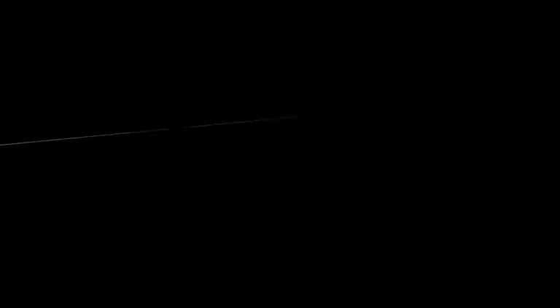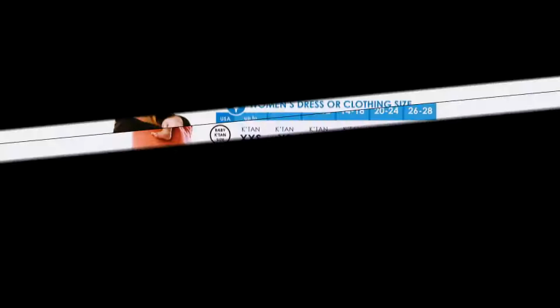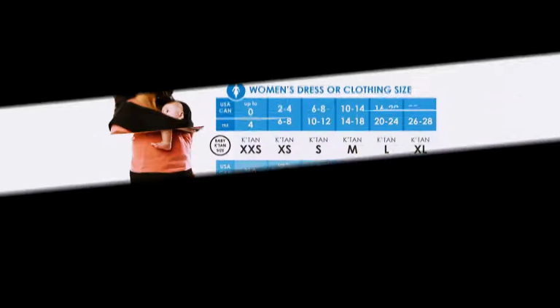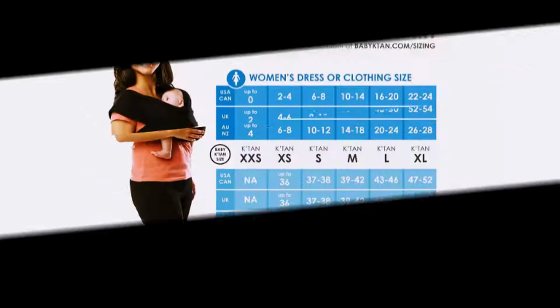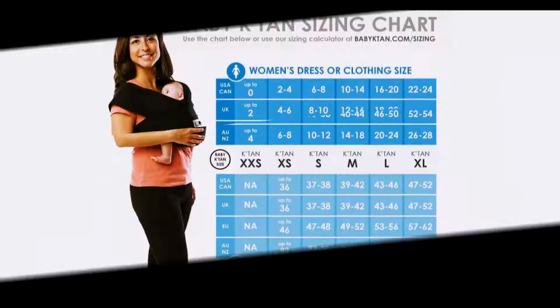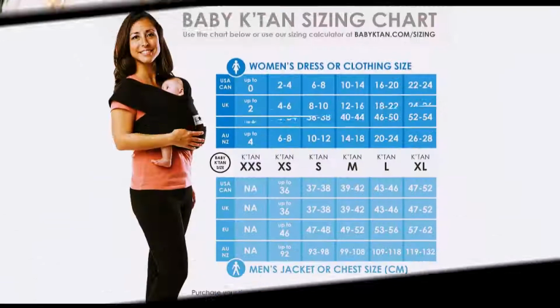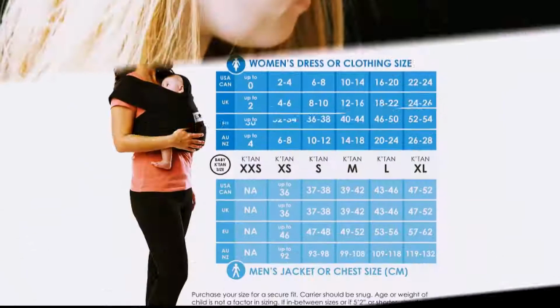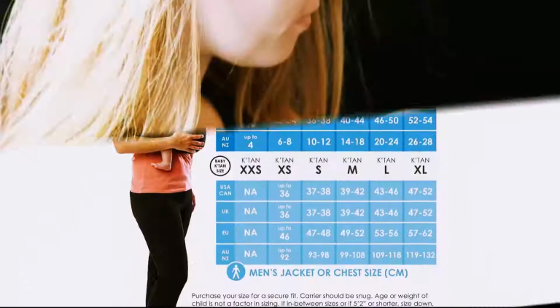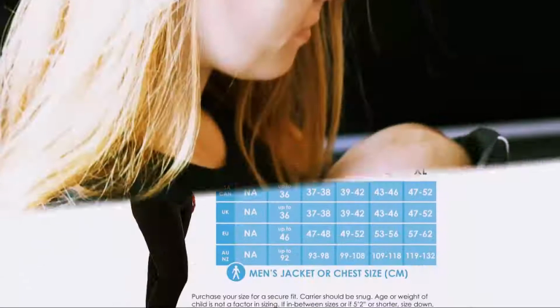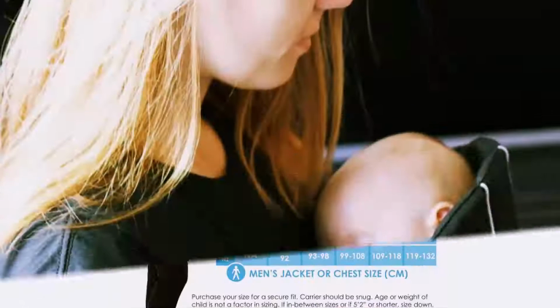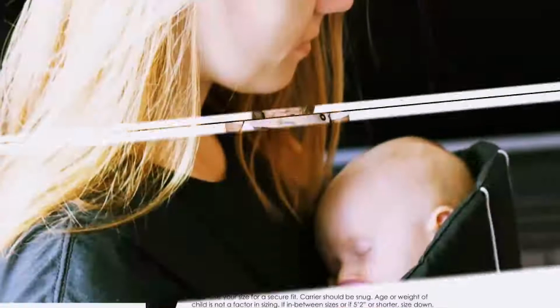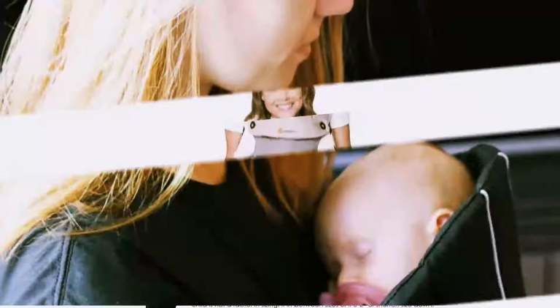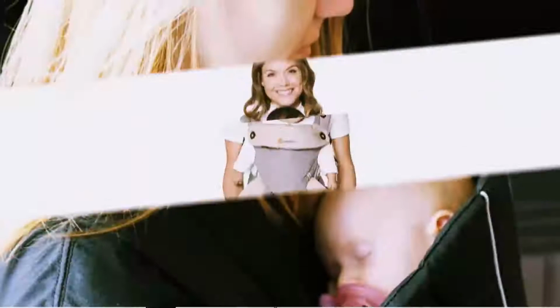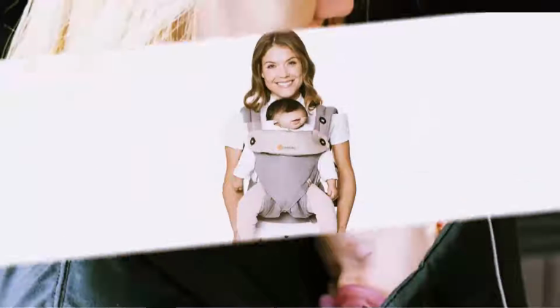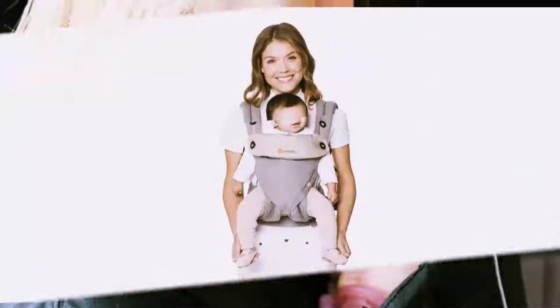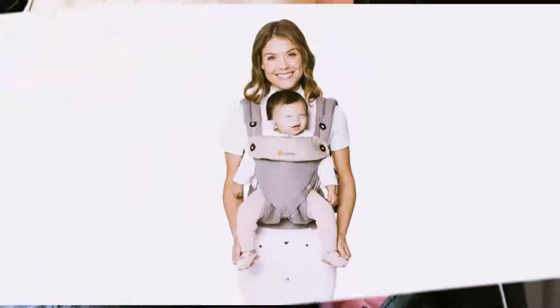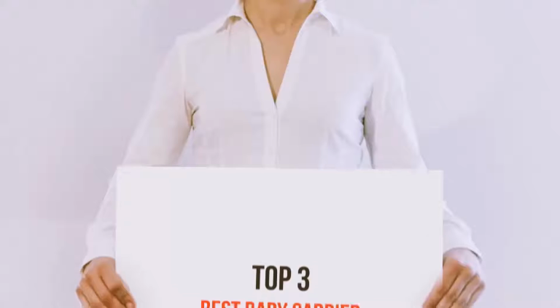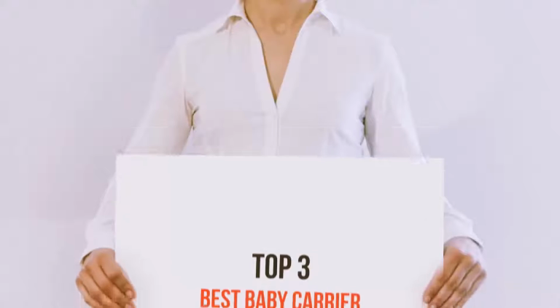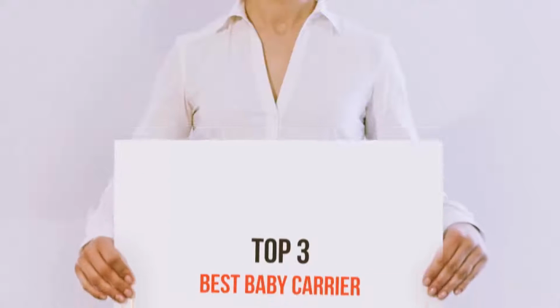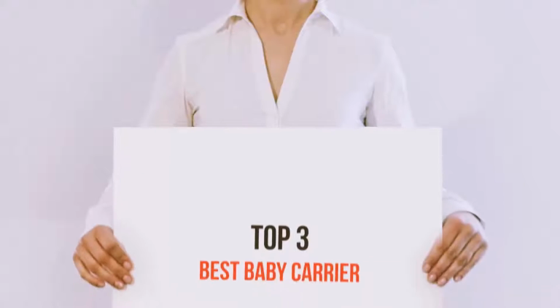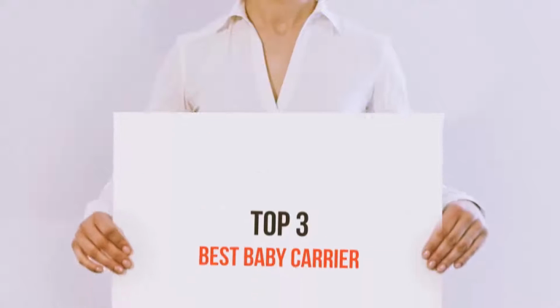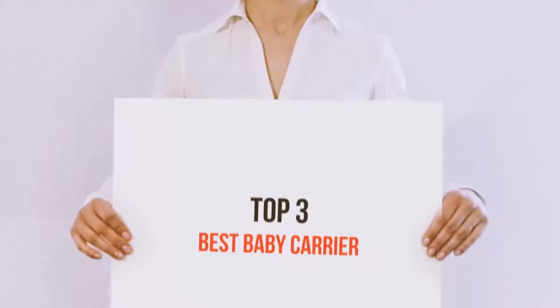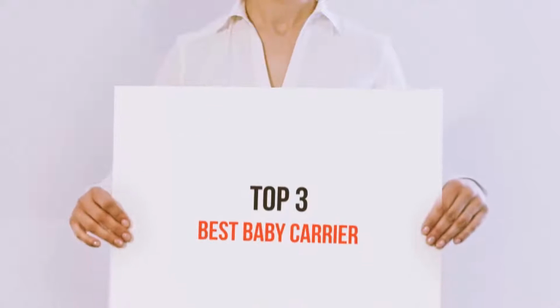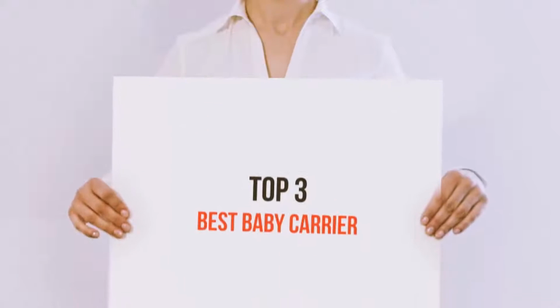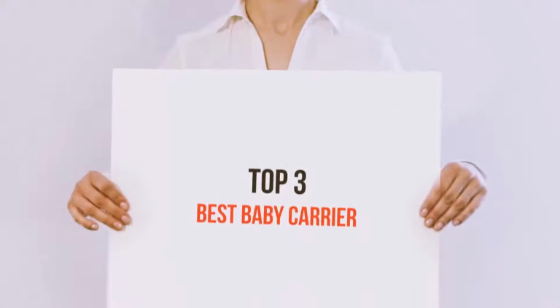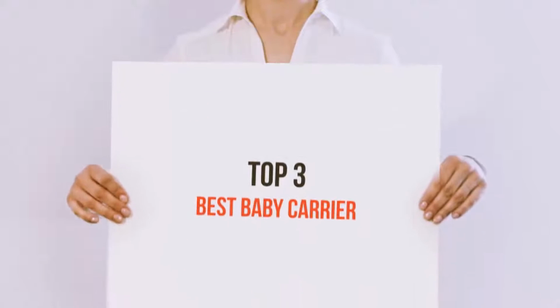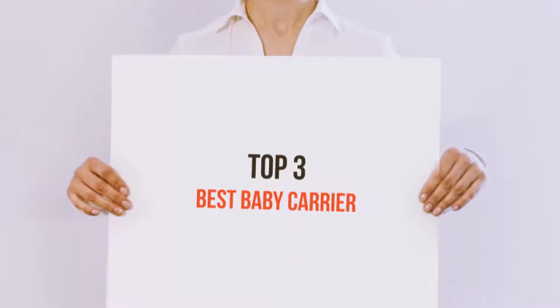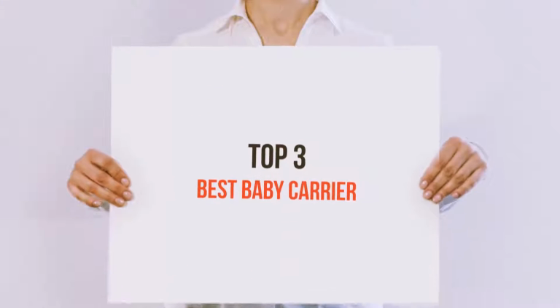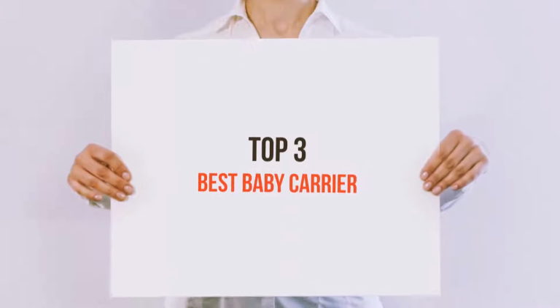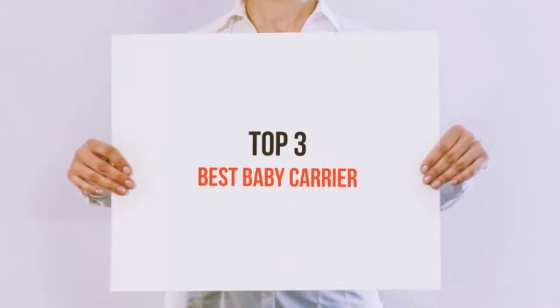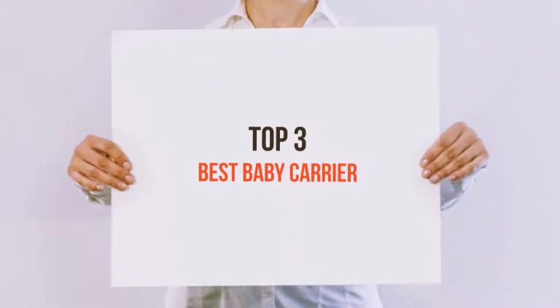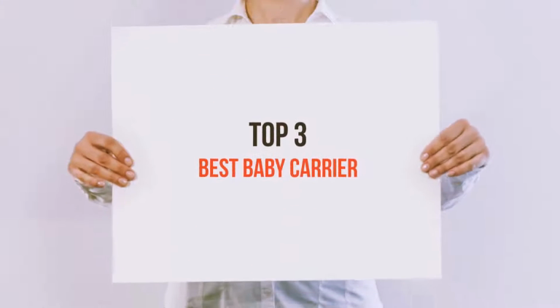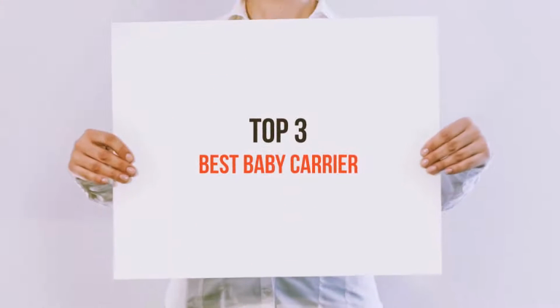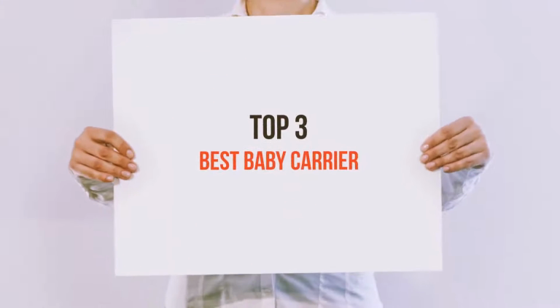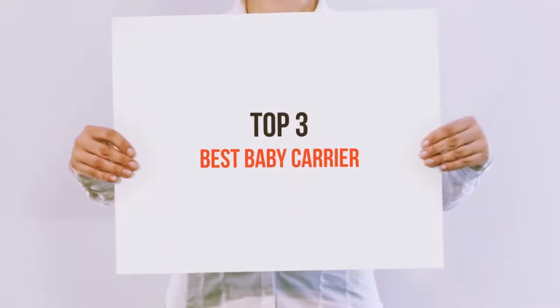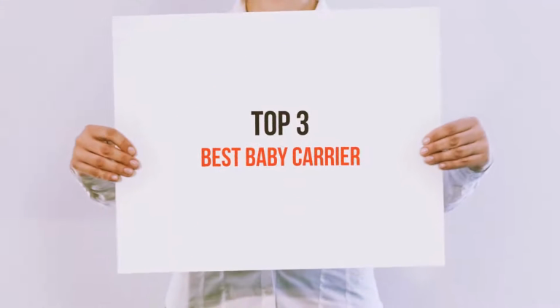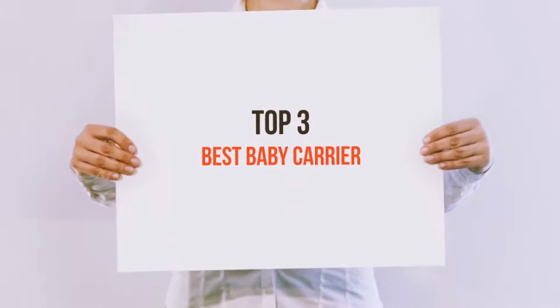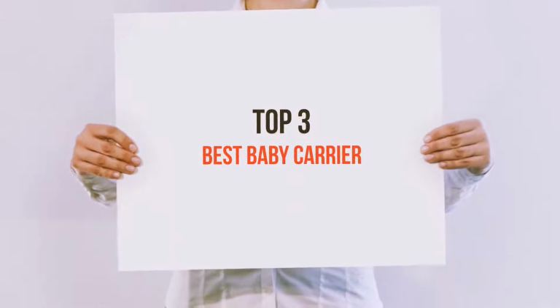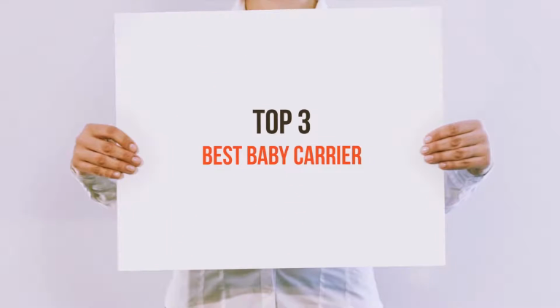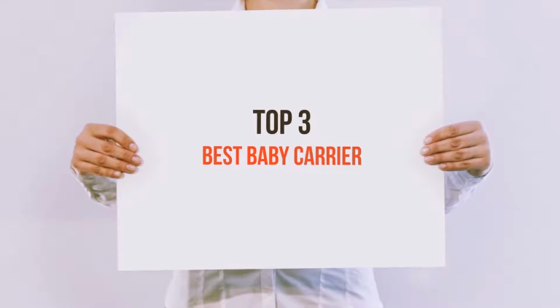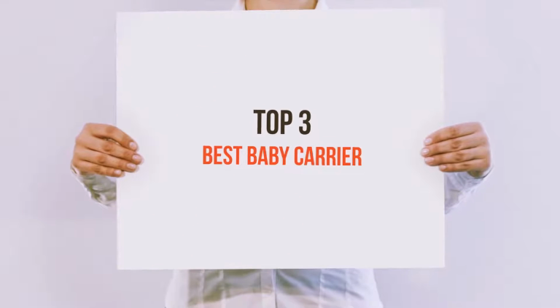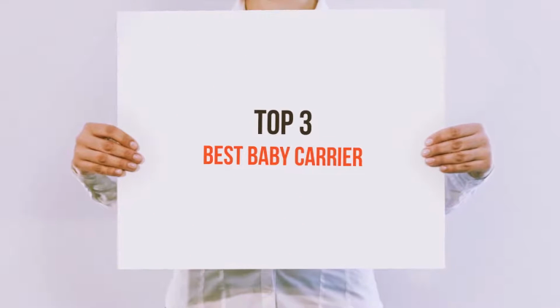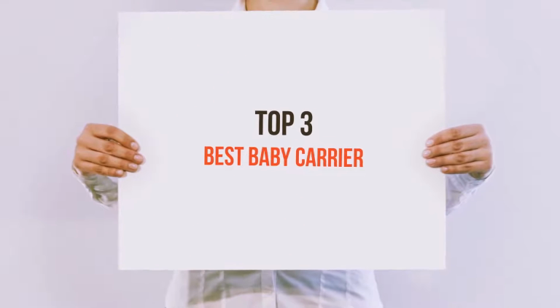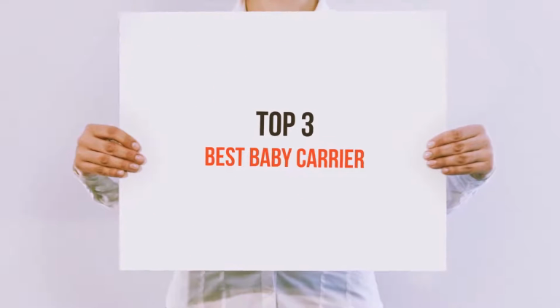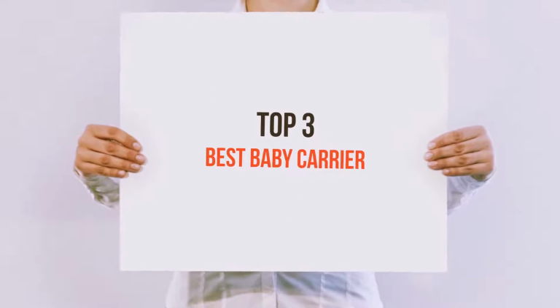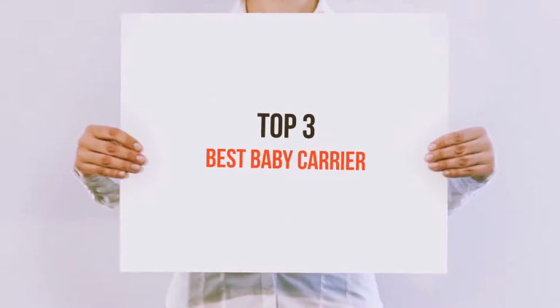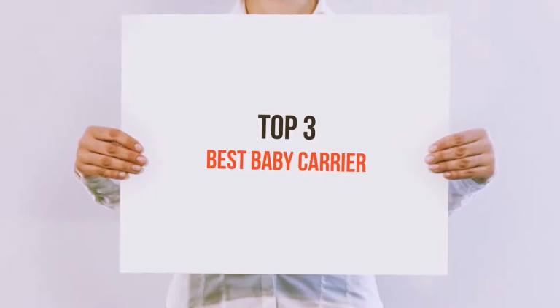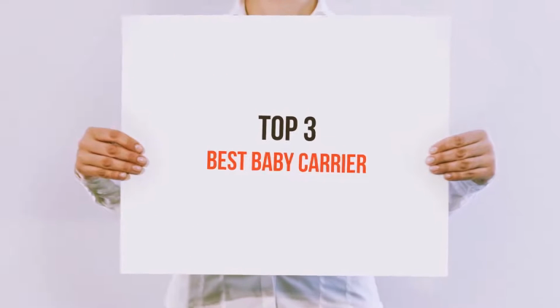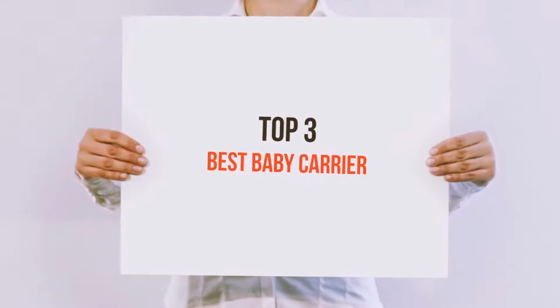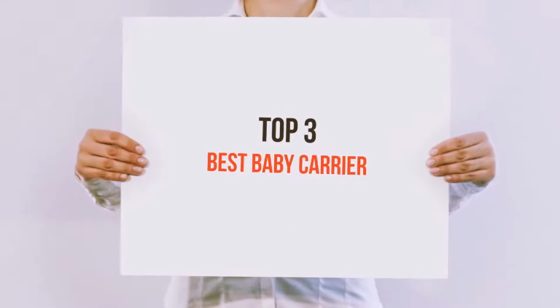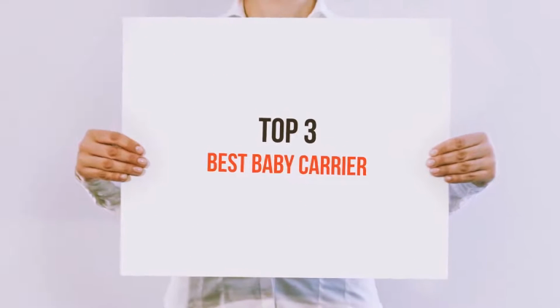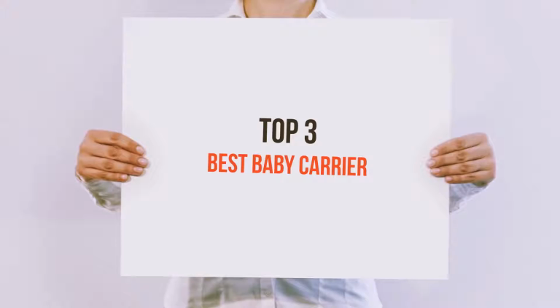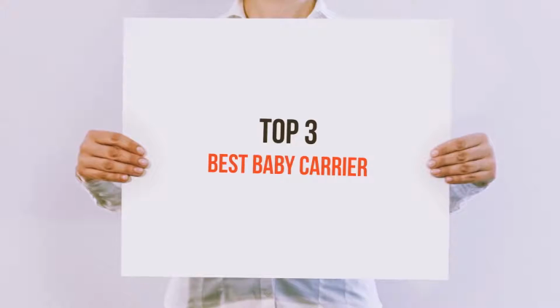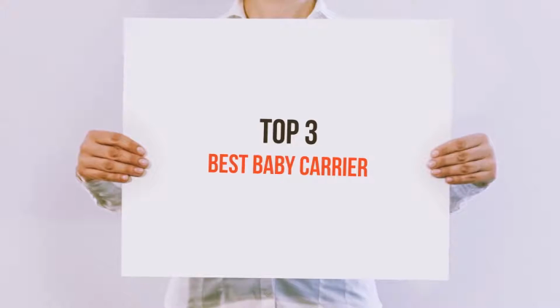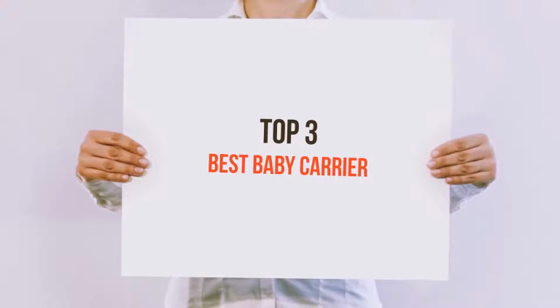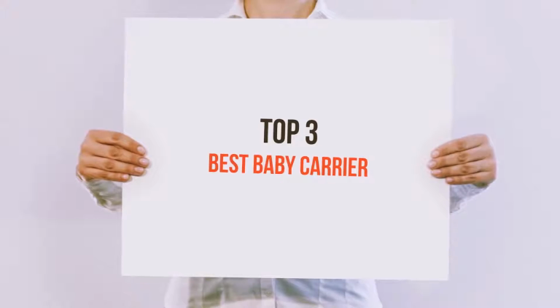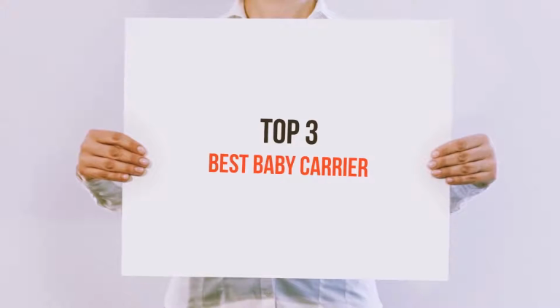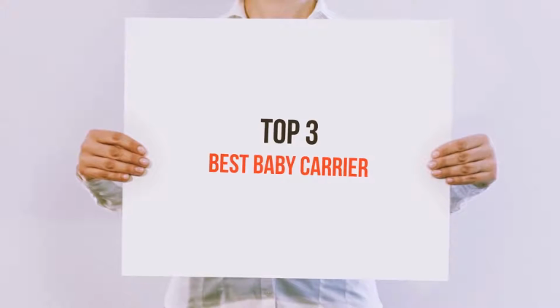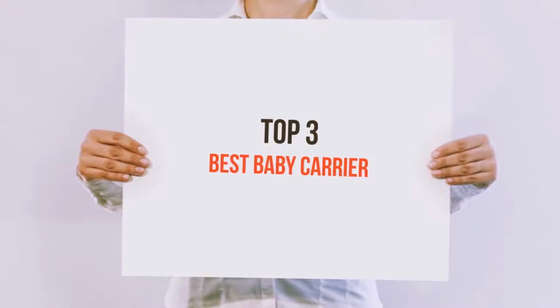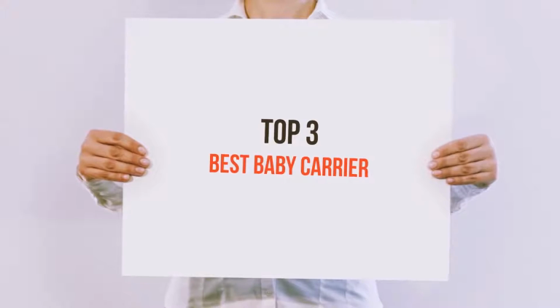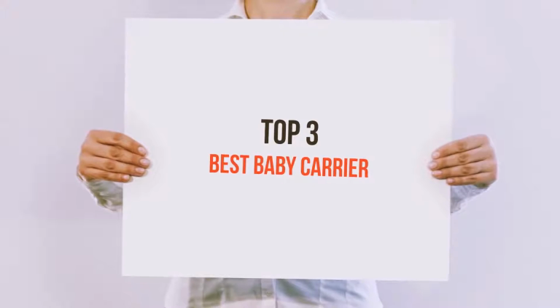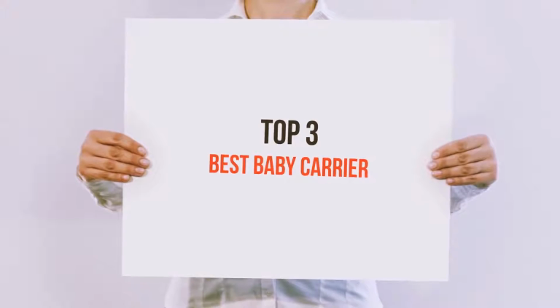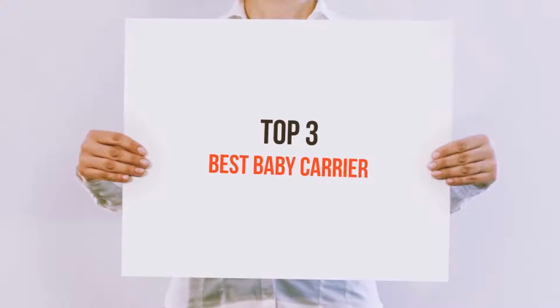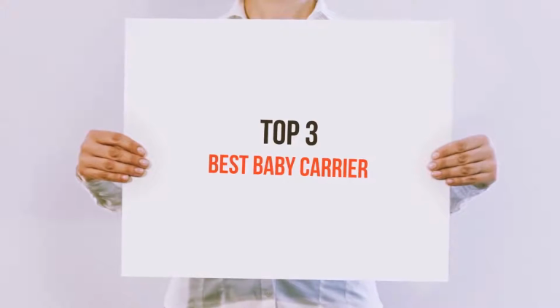Hi everyone, welcome back to my channel. Today I'm going to talk about the top 3 best baby carriers.